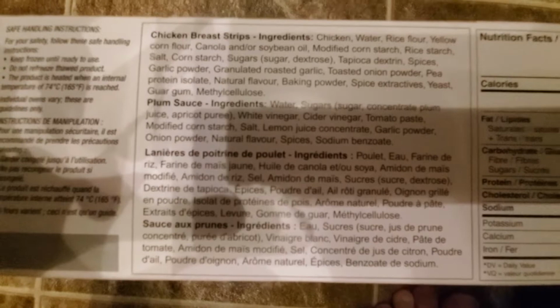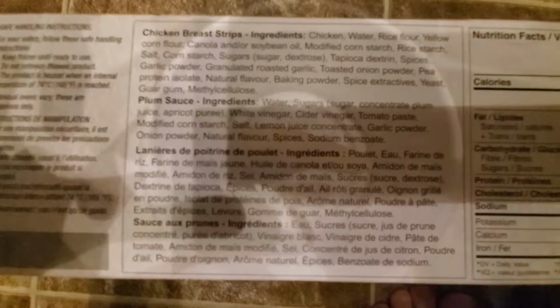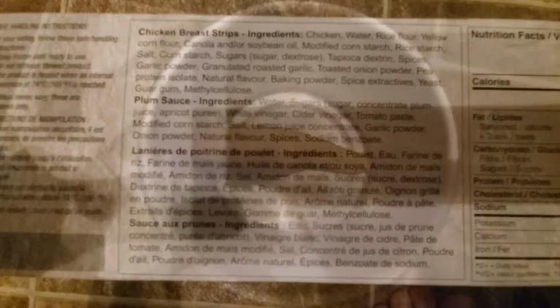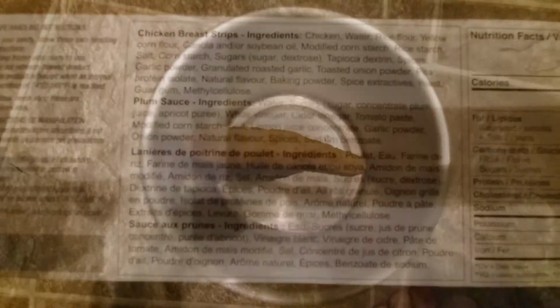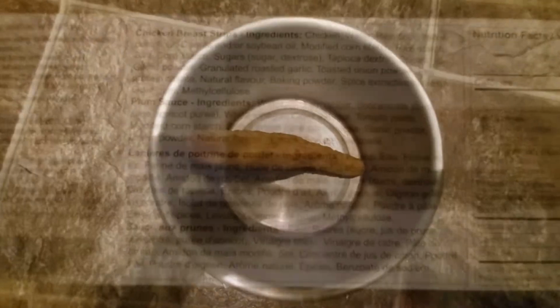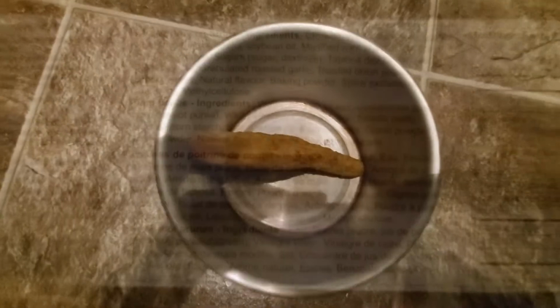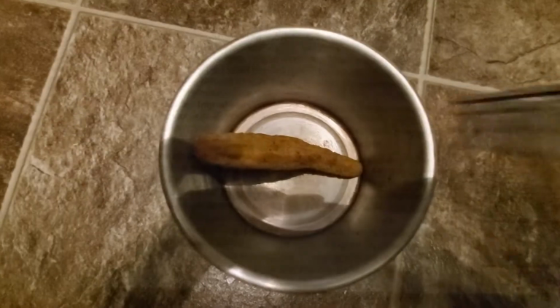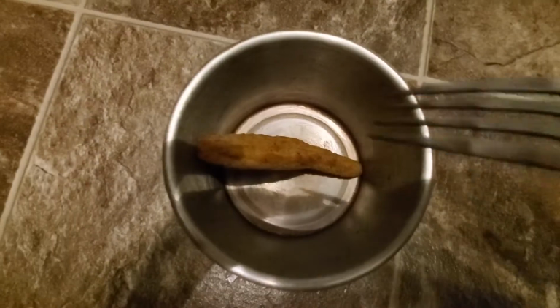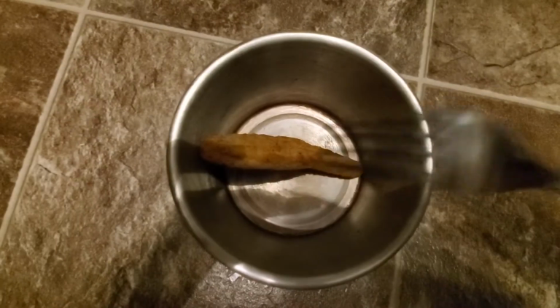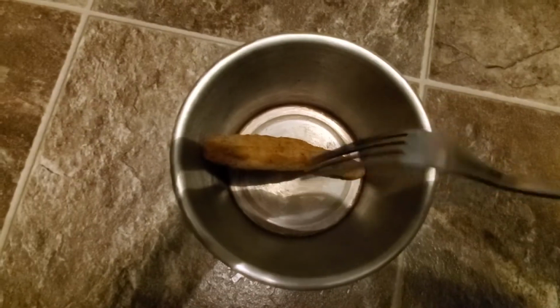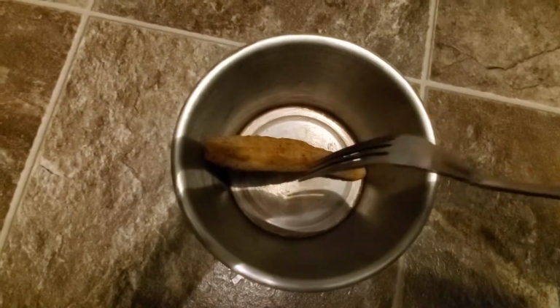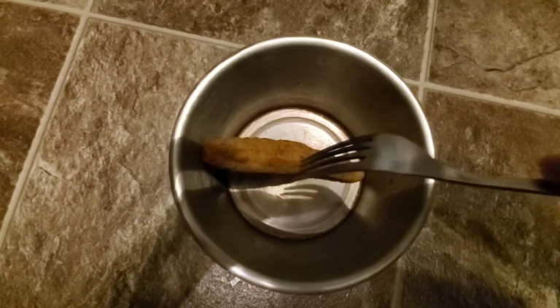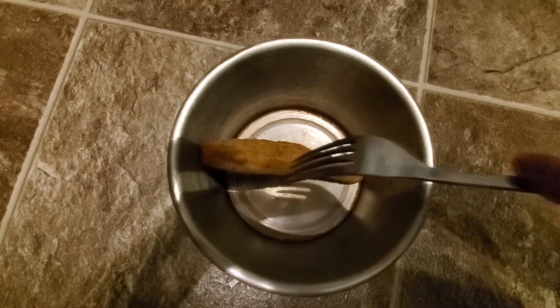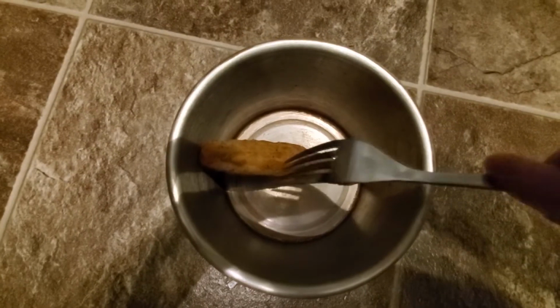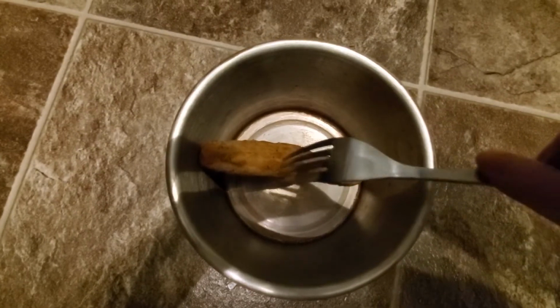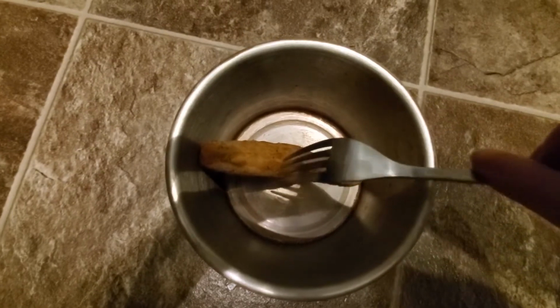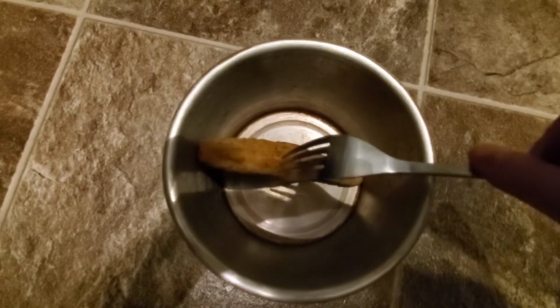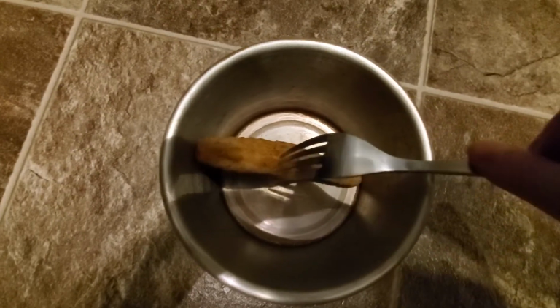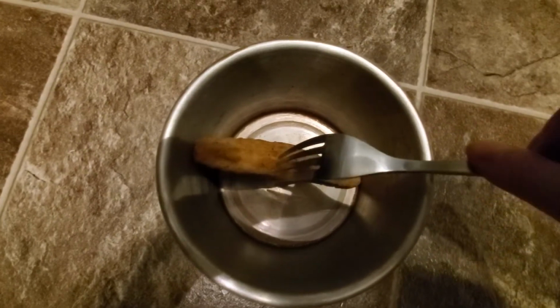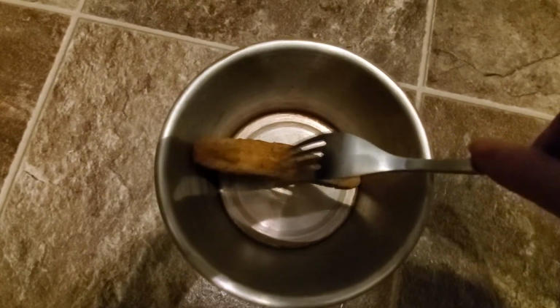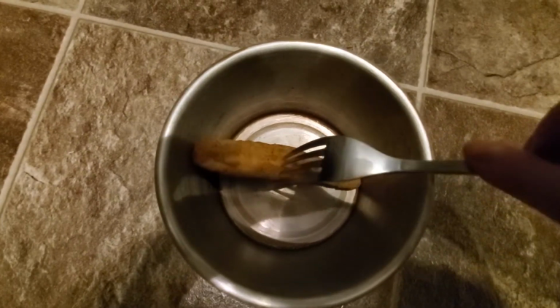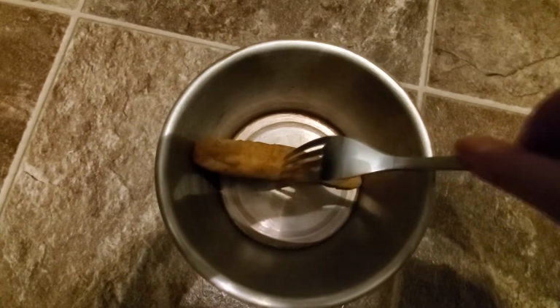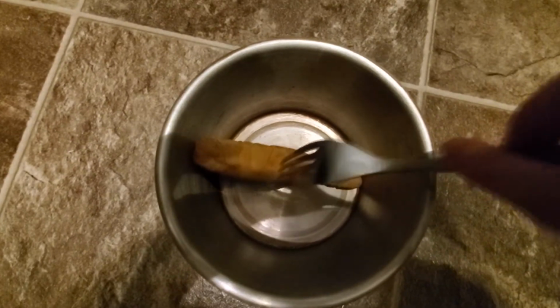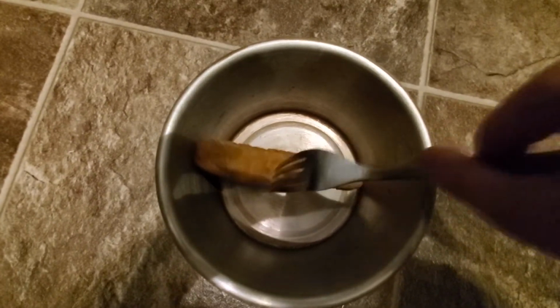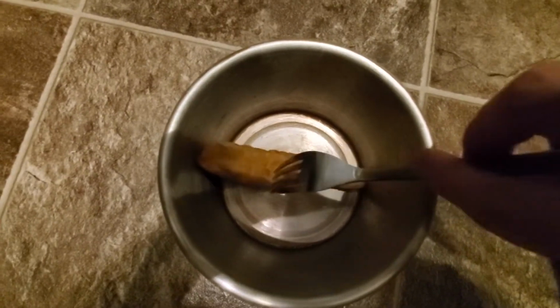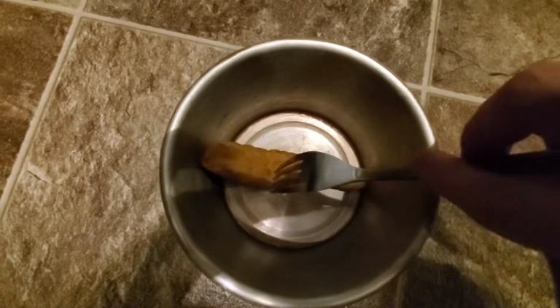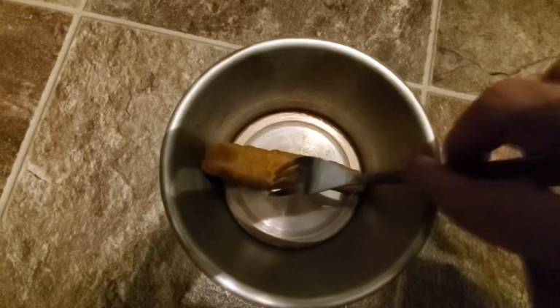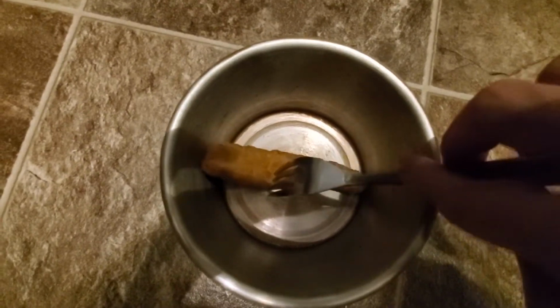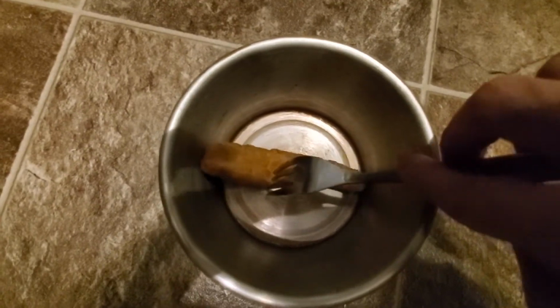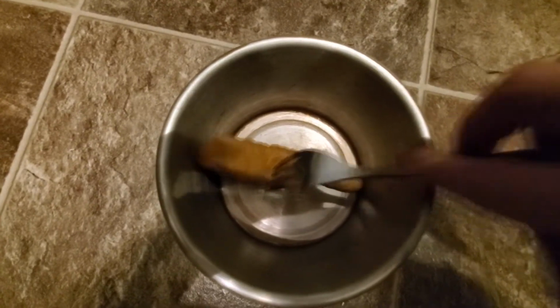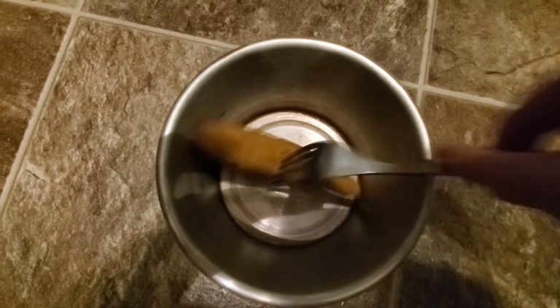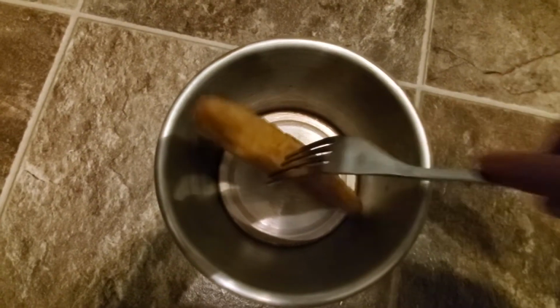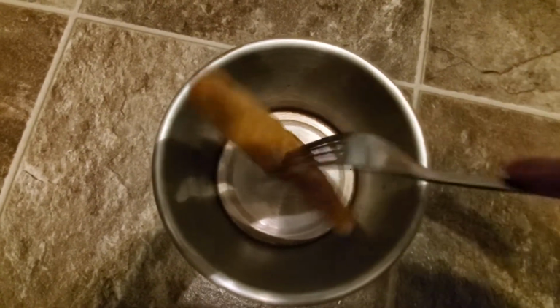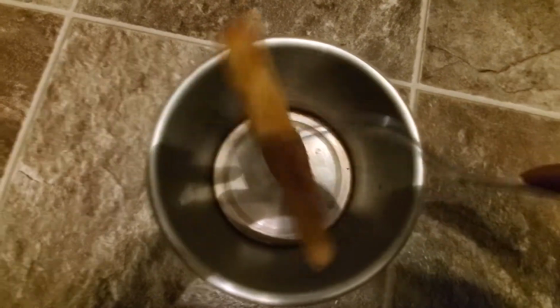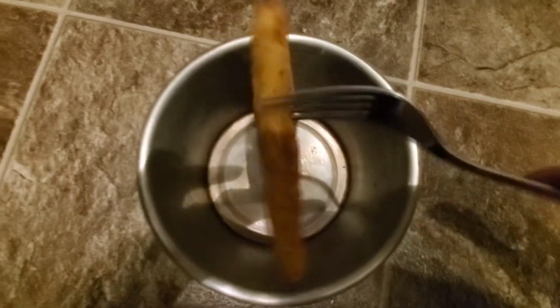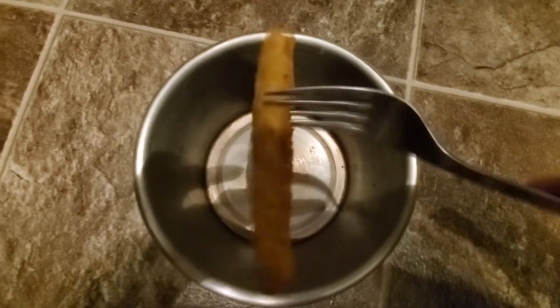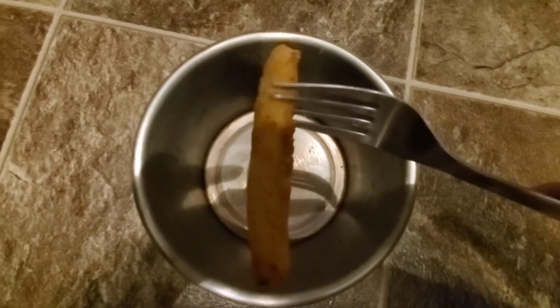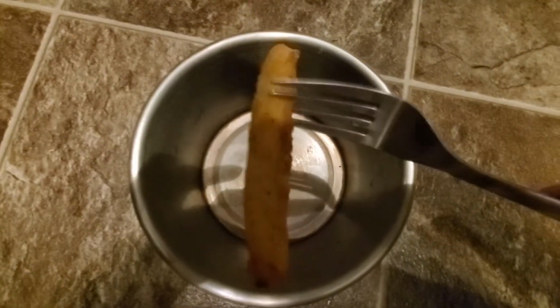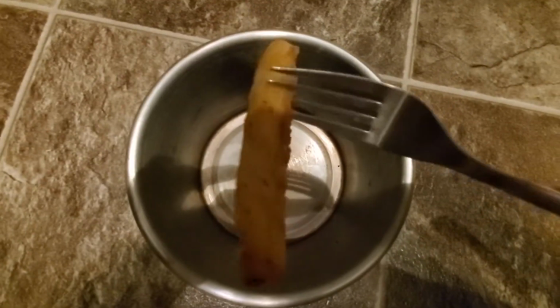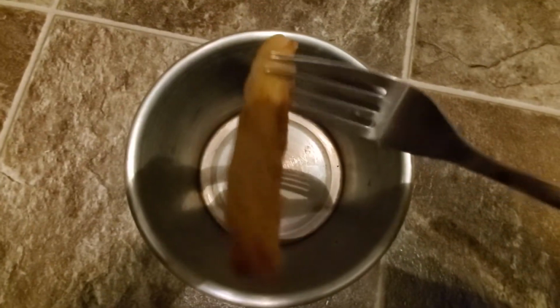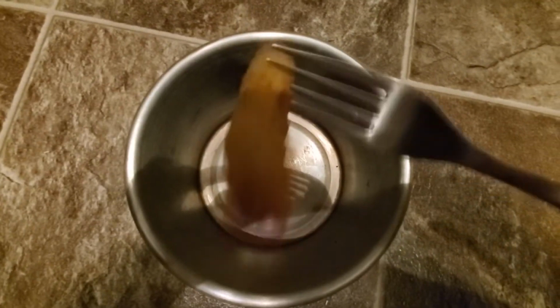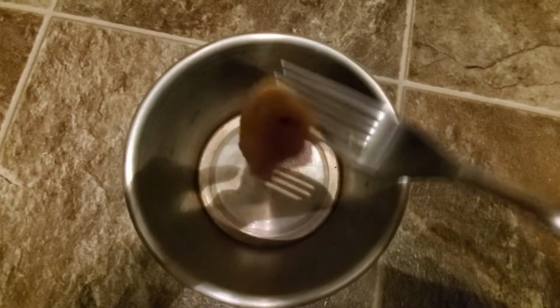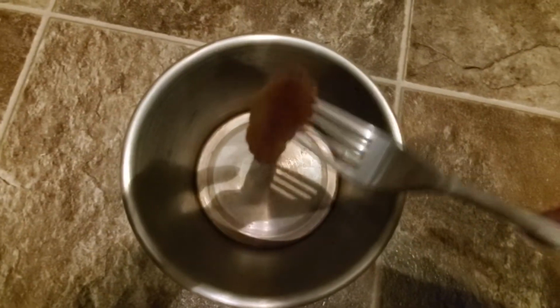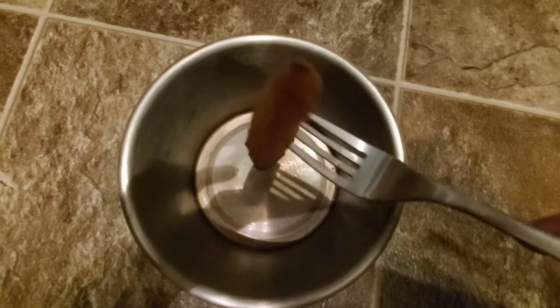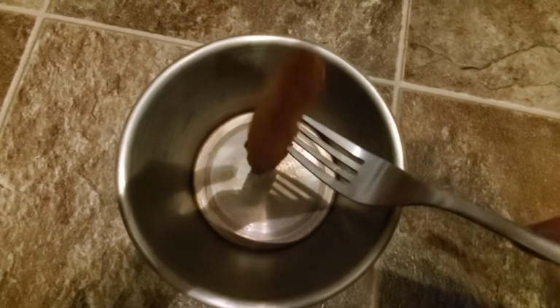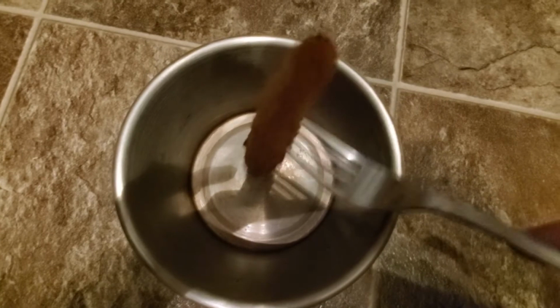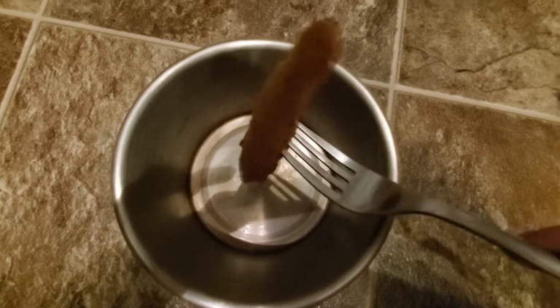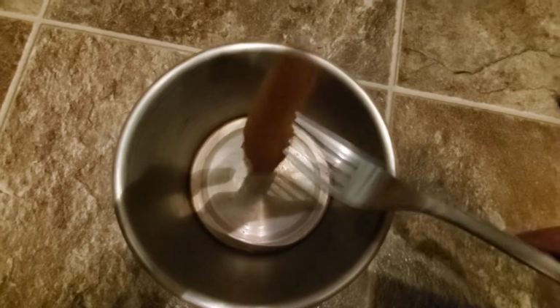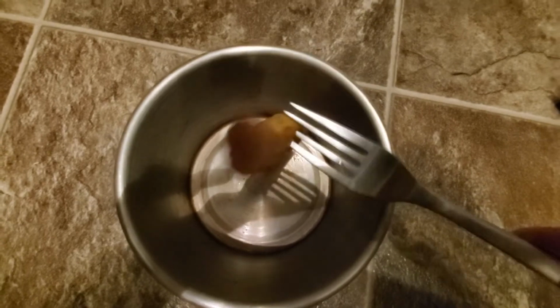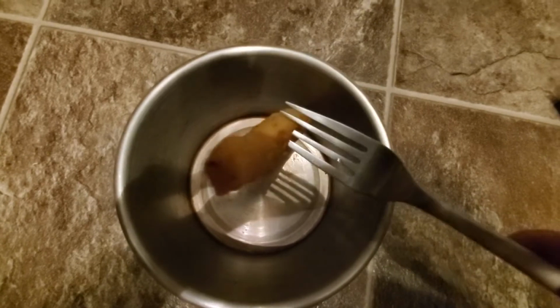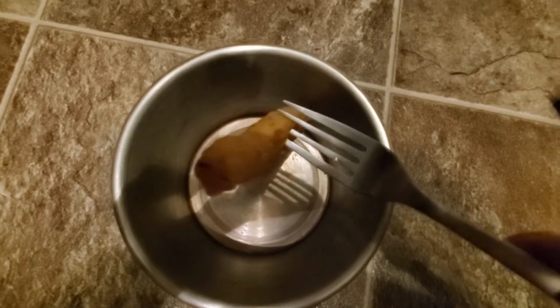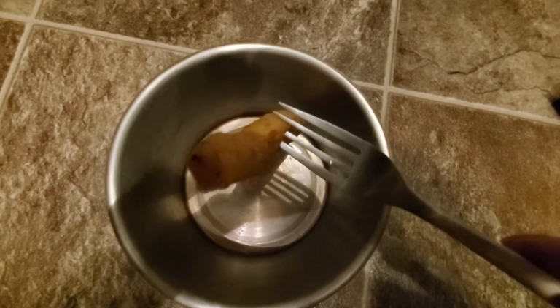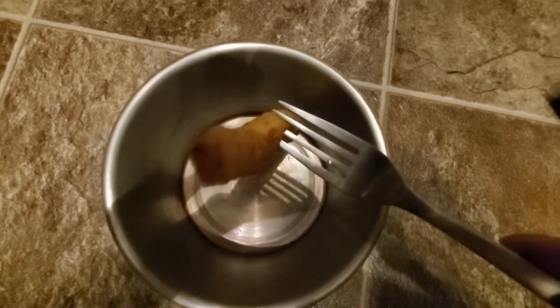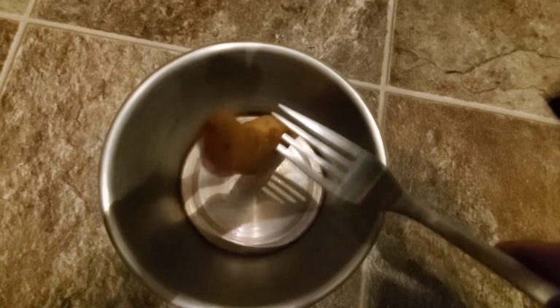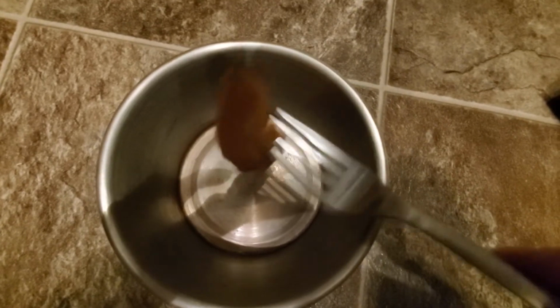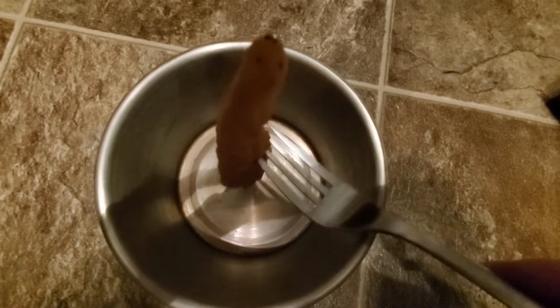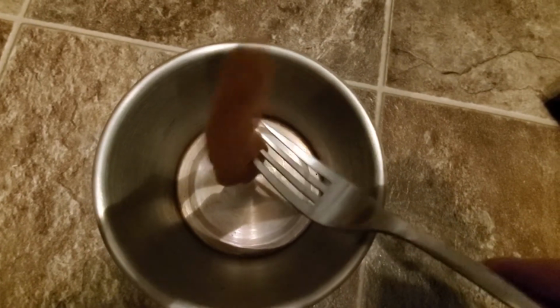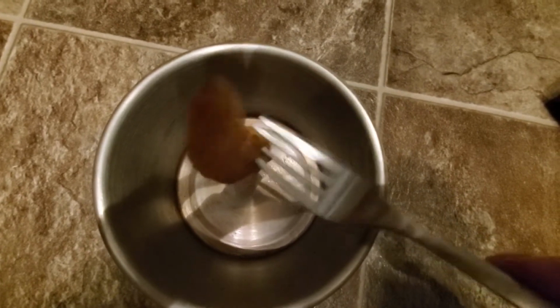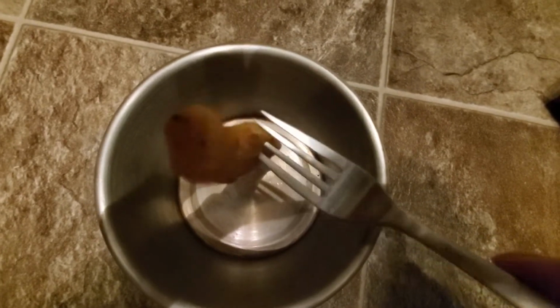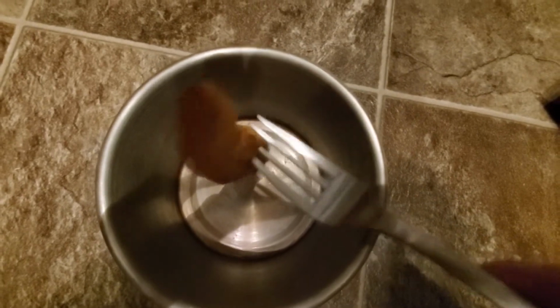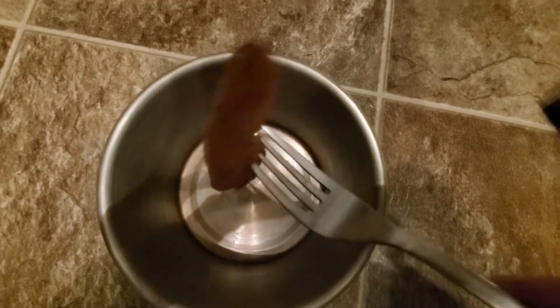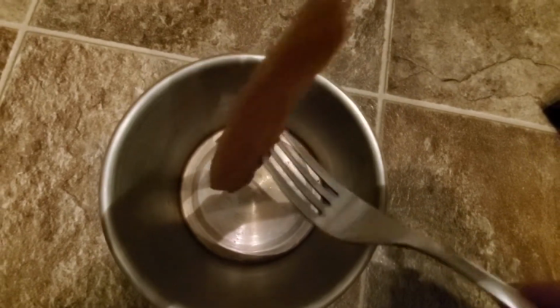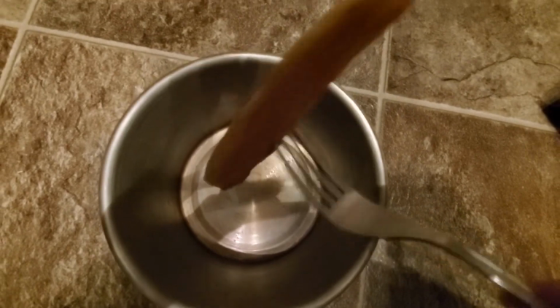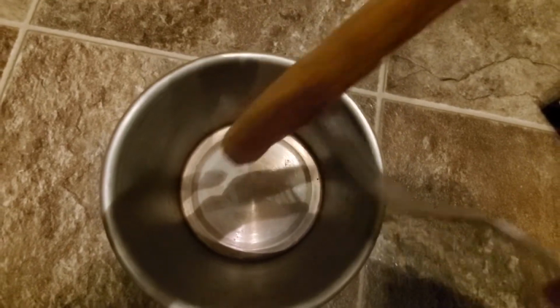So here is the chicken breast strips — I cooked it up in my air fryer, took about 10 minutes or so.